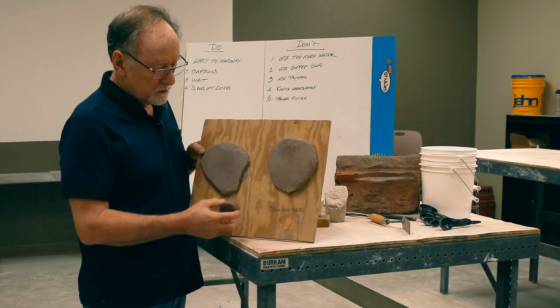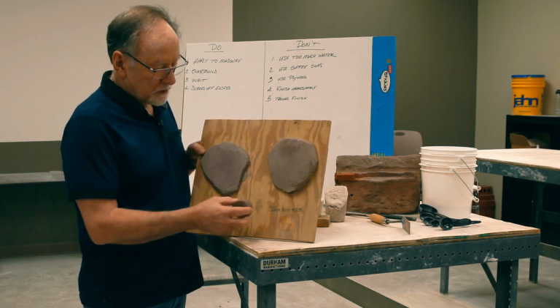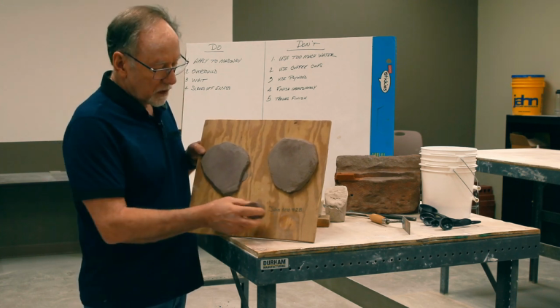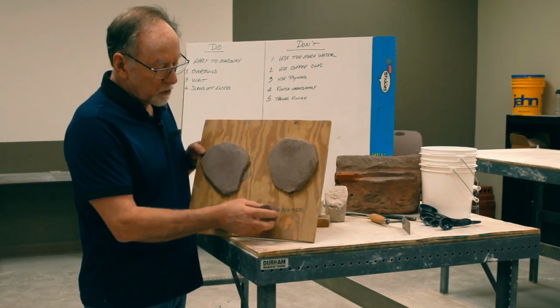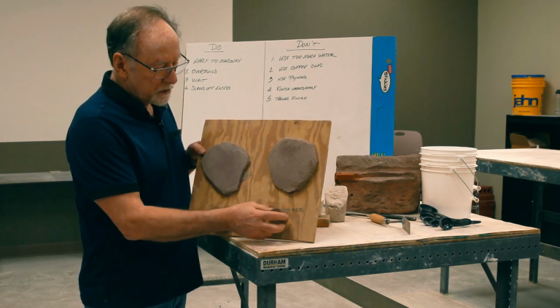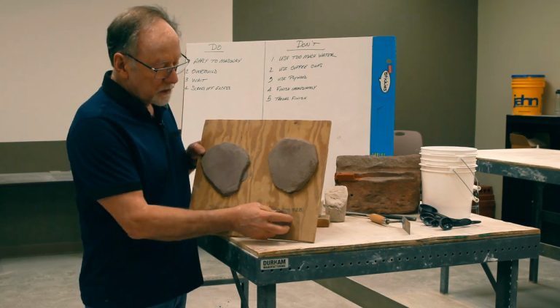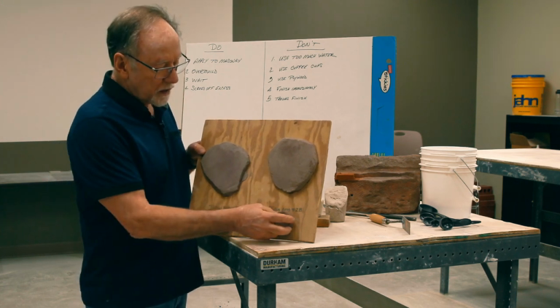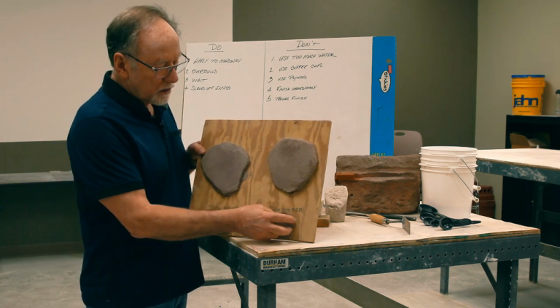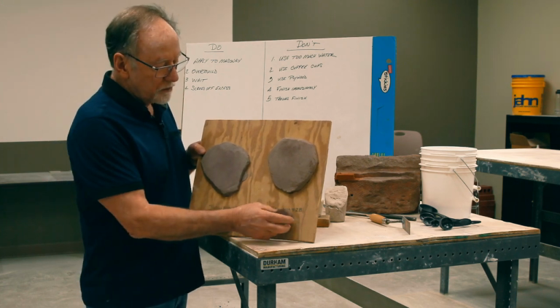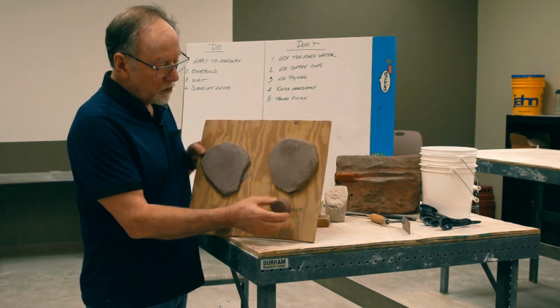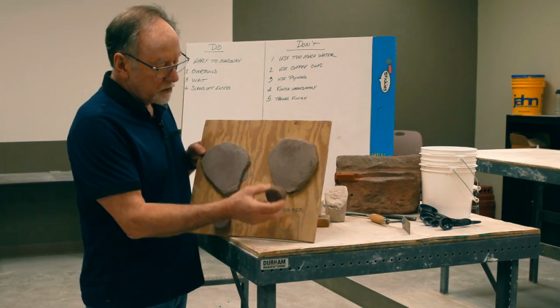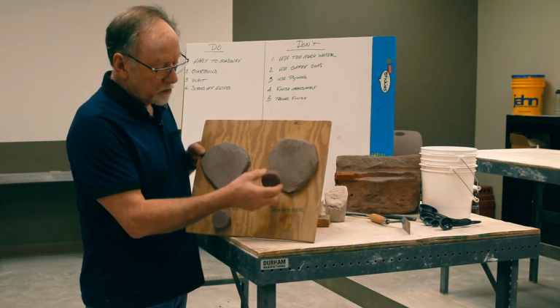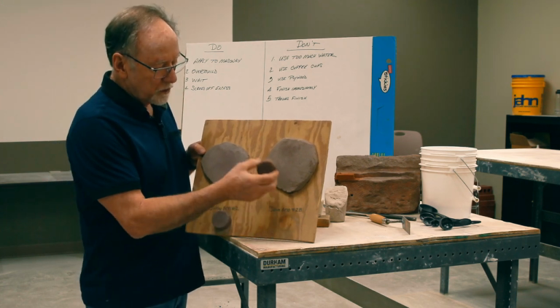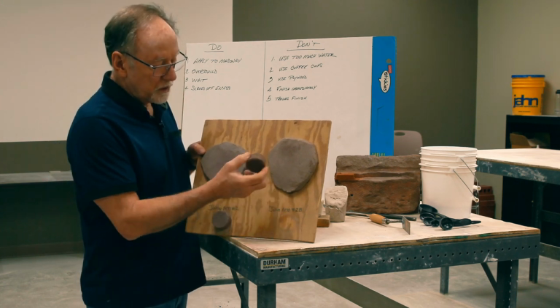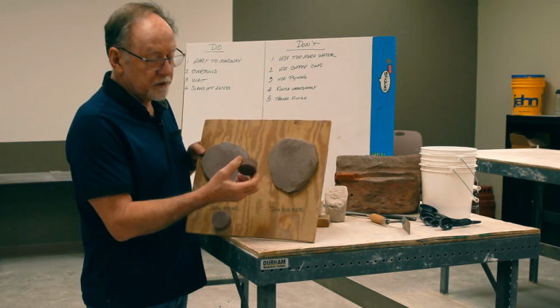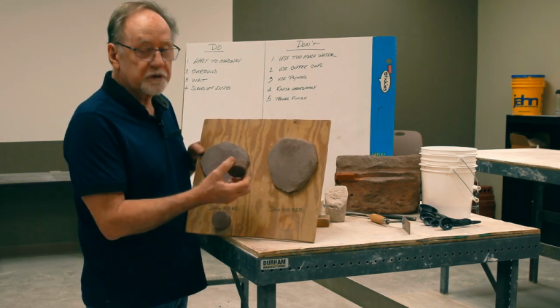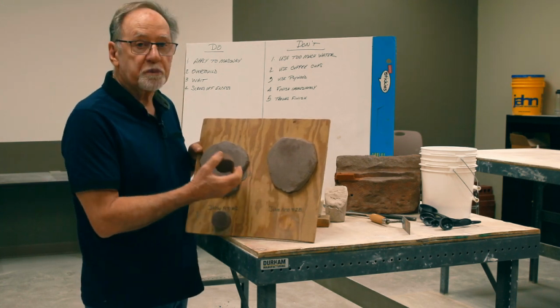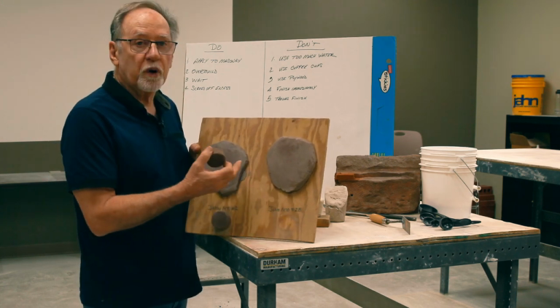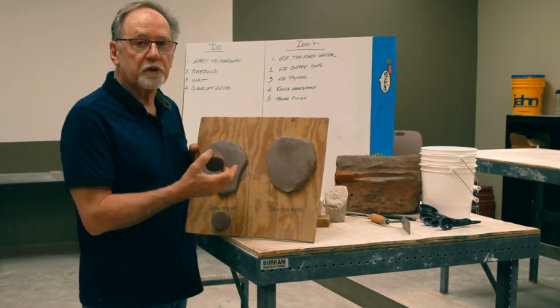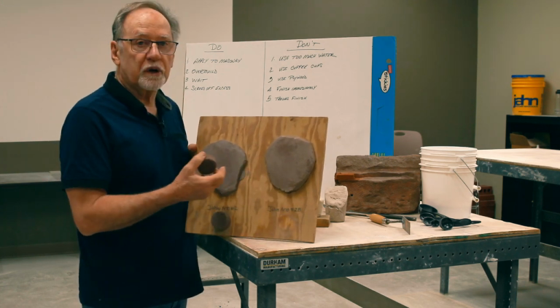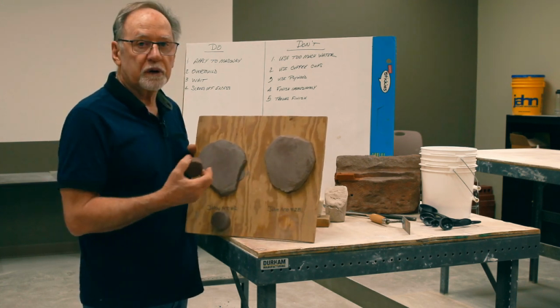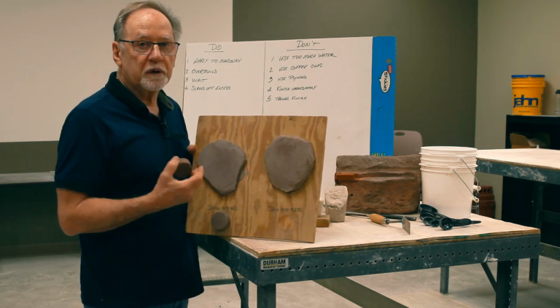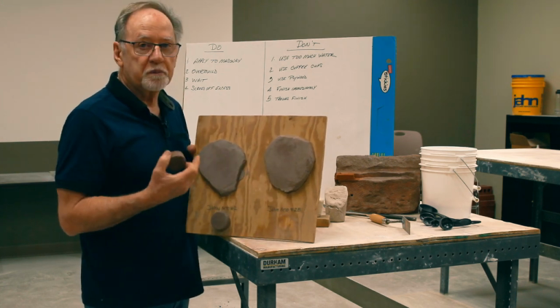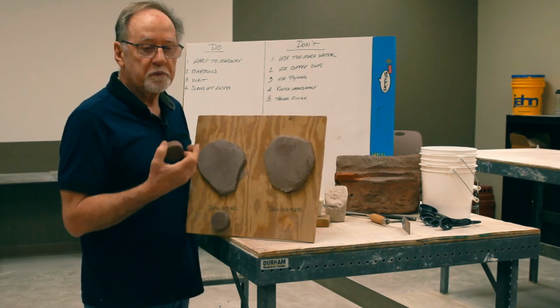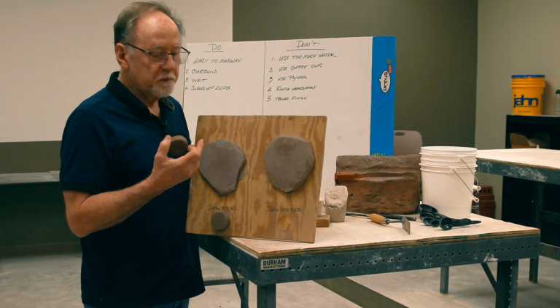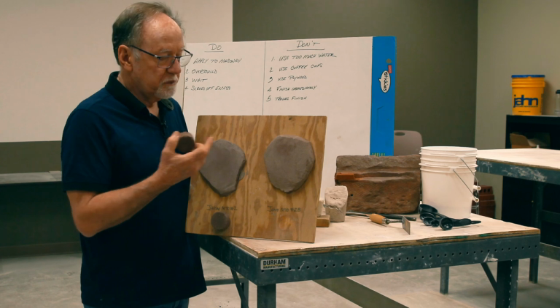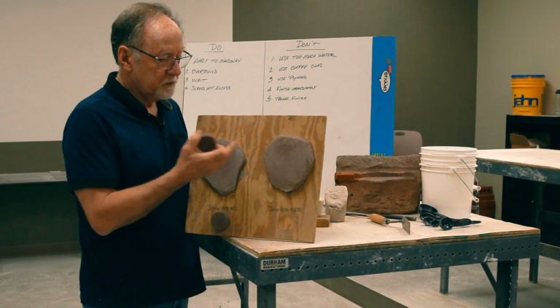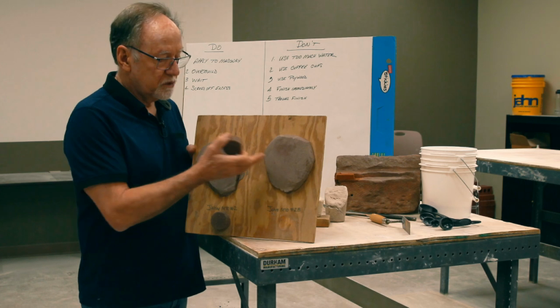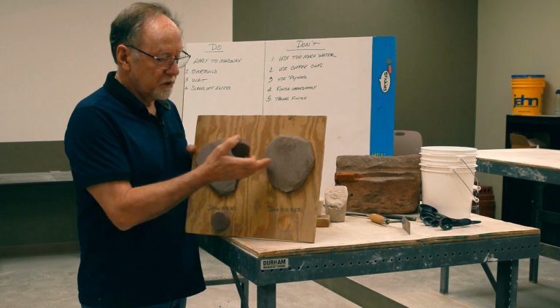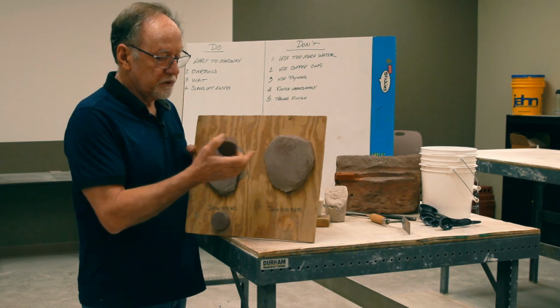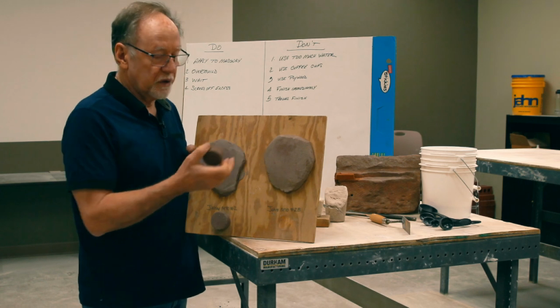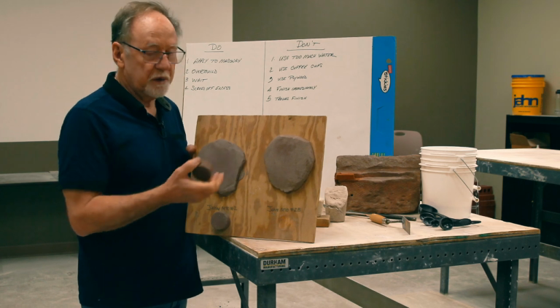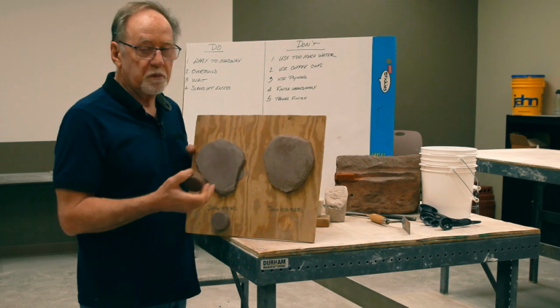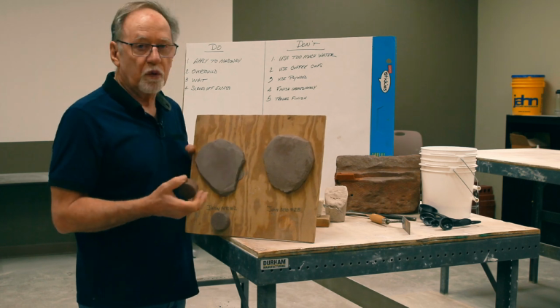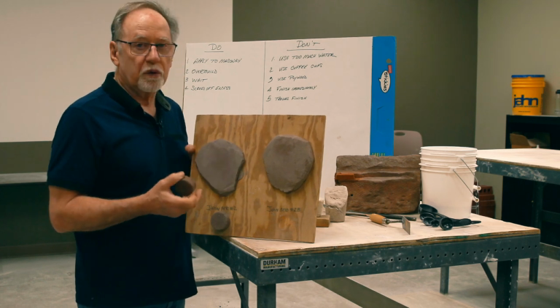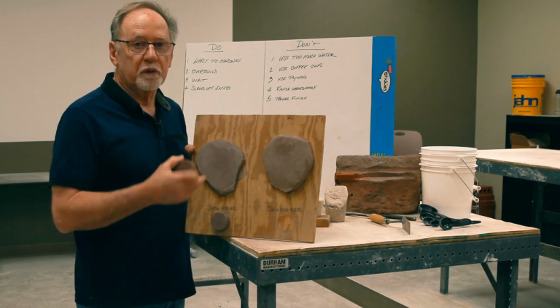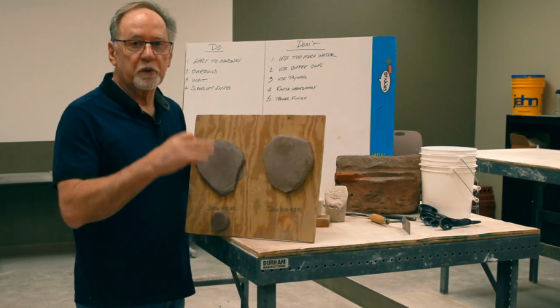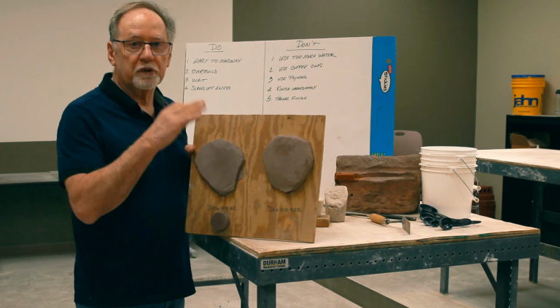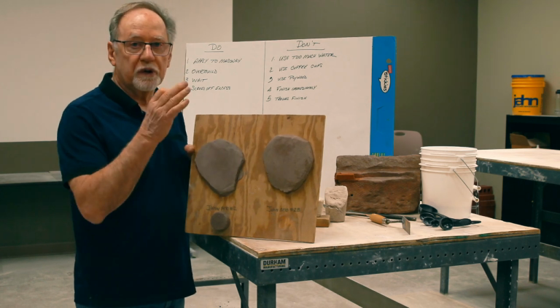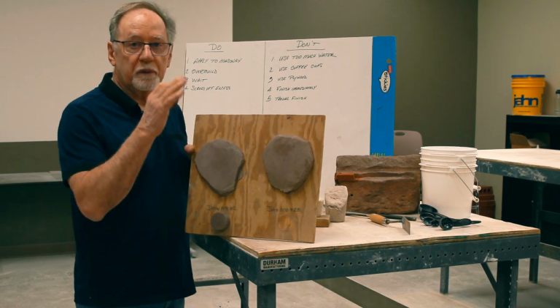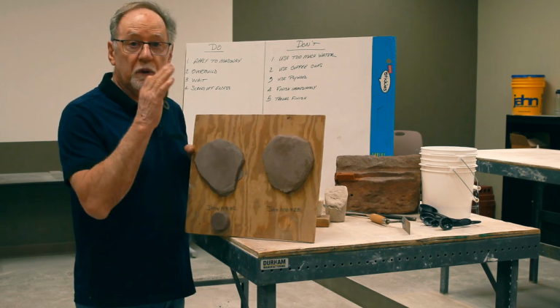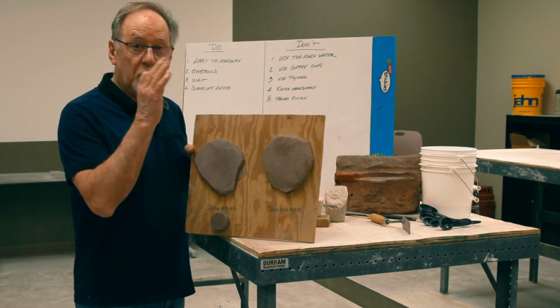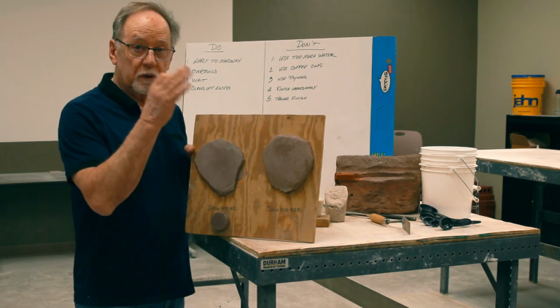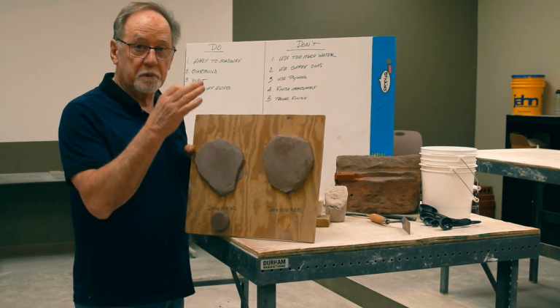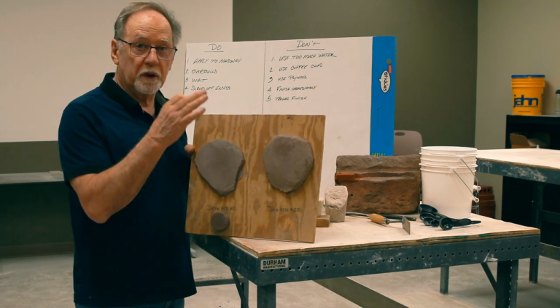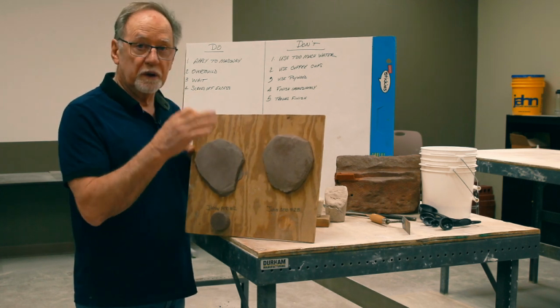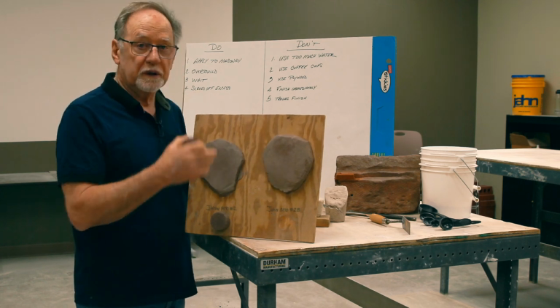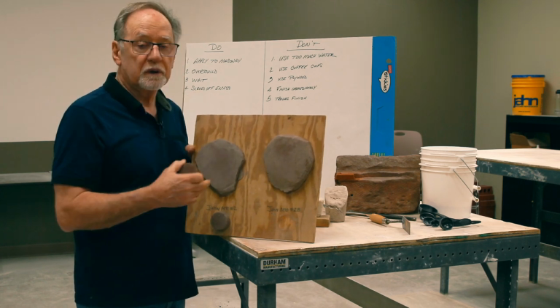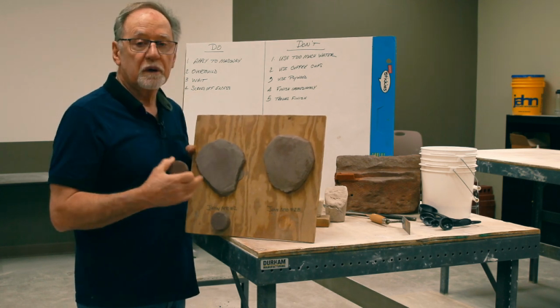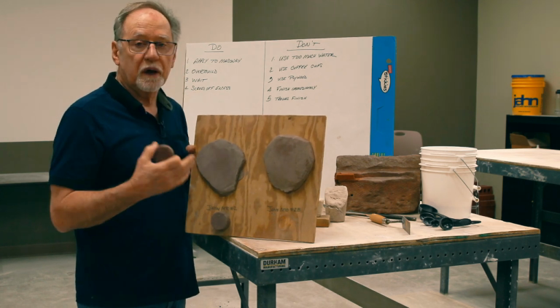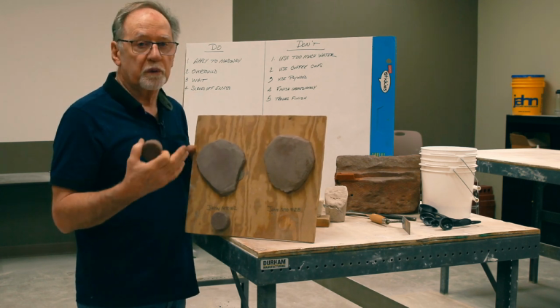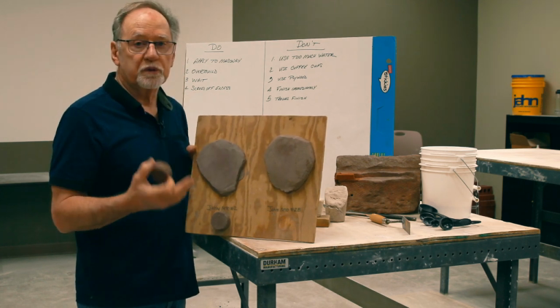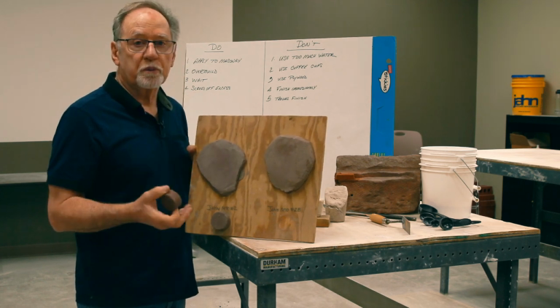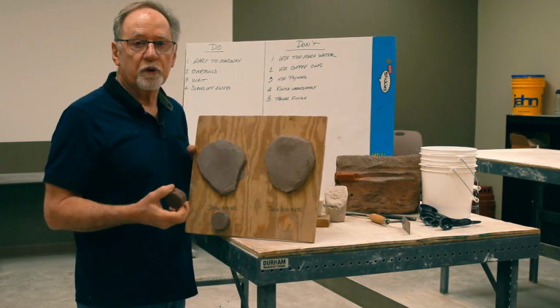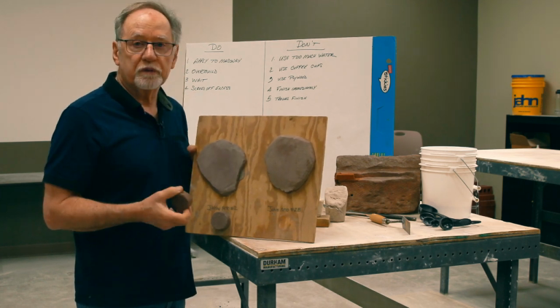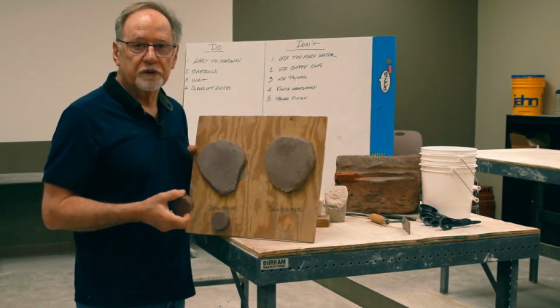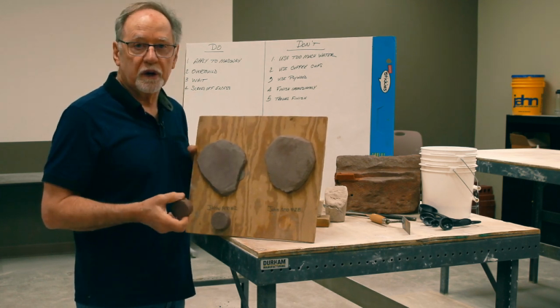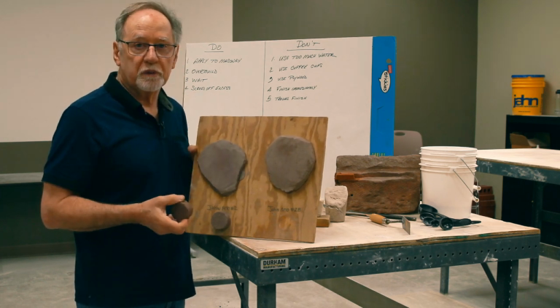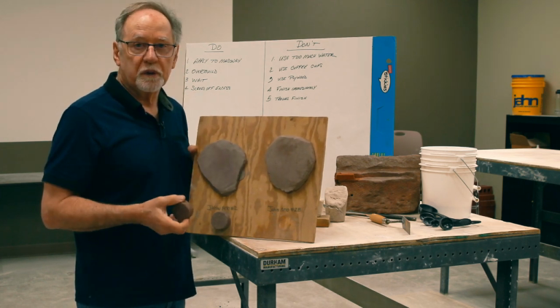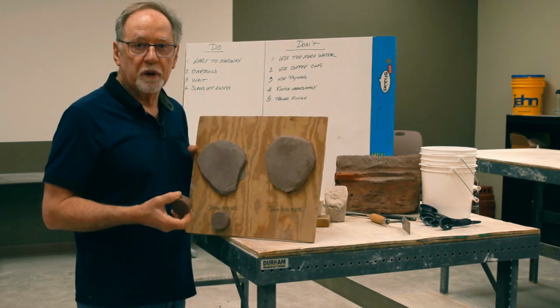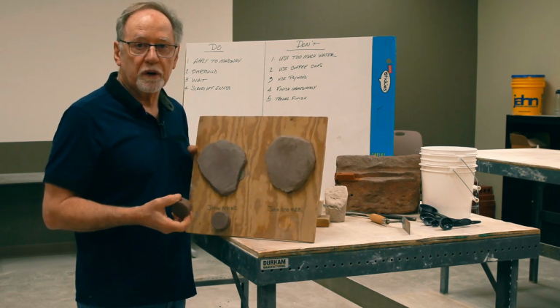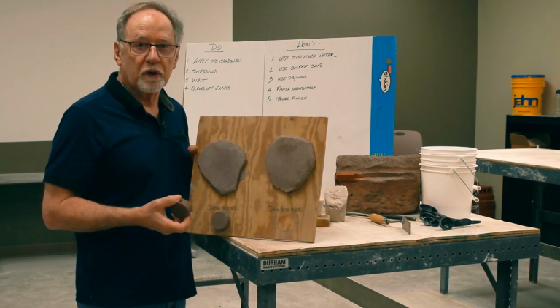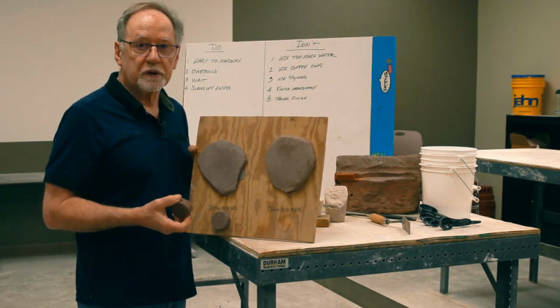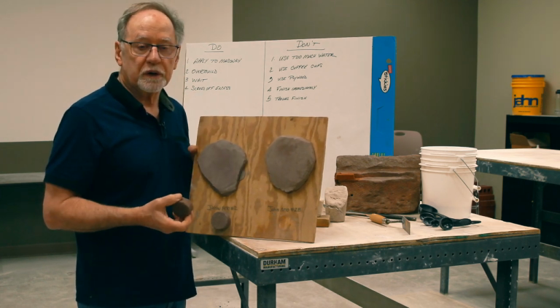I went to California, went on this project, took the same mortar and put a sample on the building, and it was approved the same day by the architect.